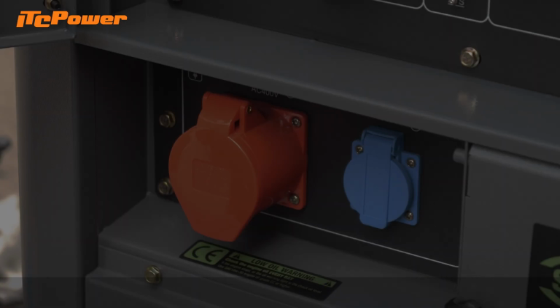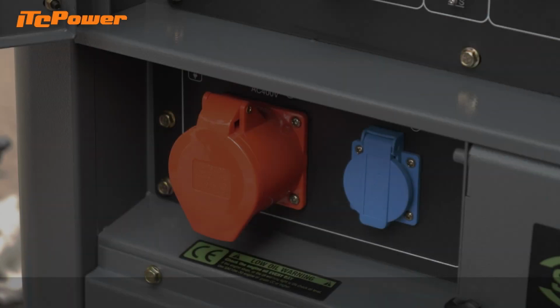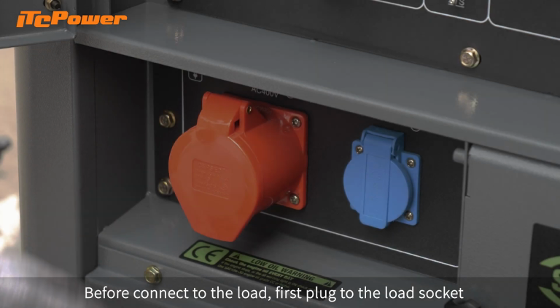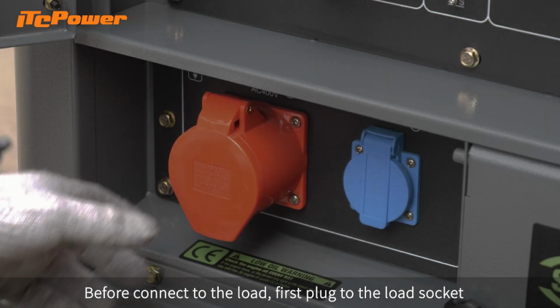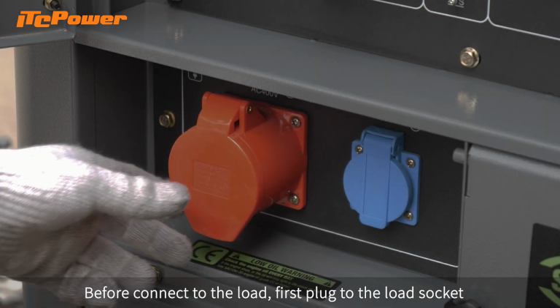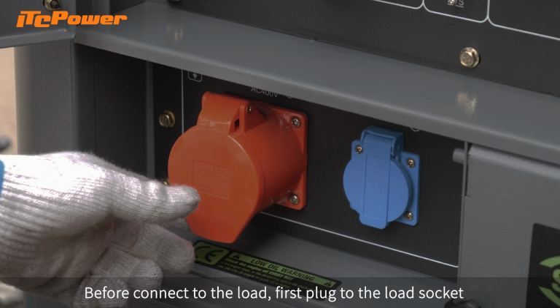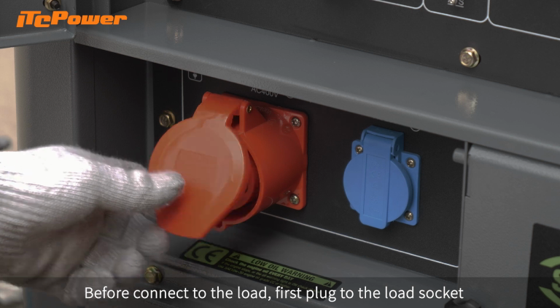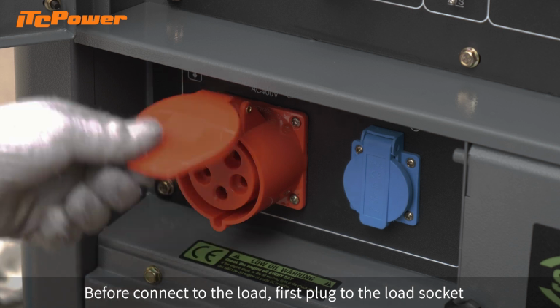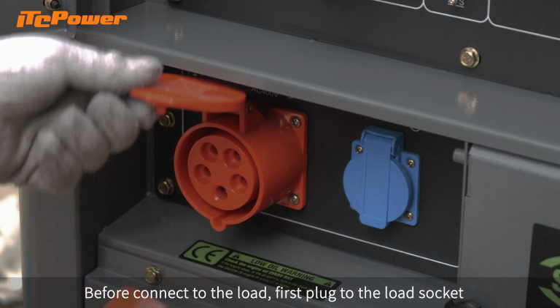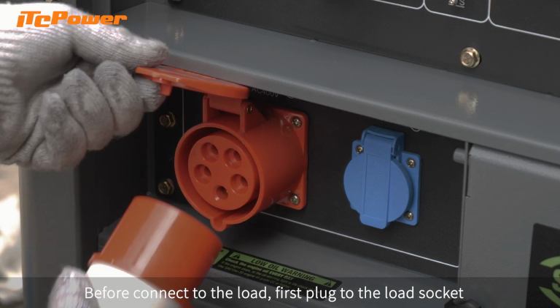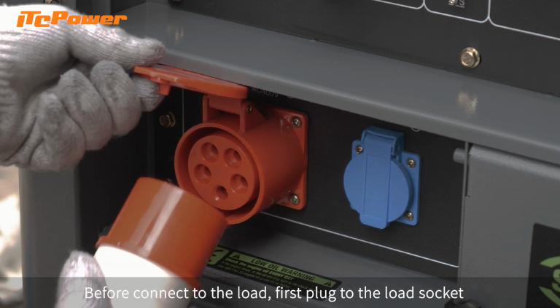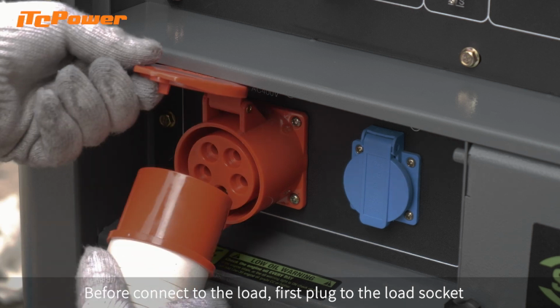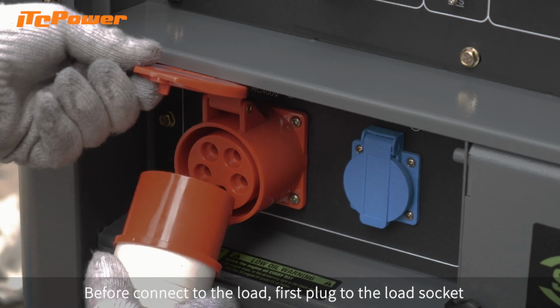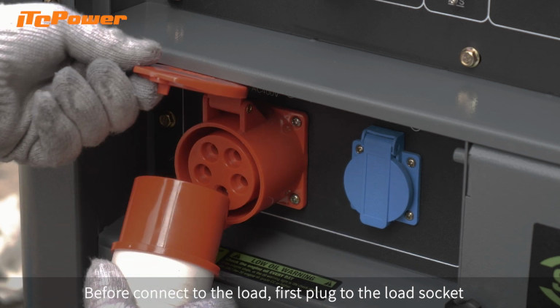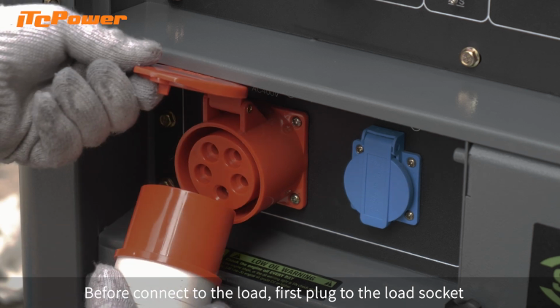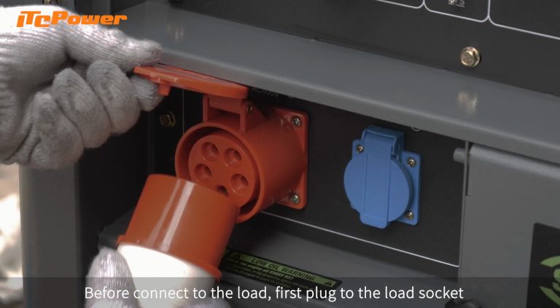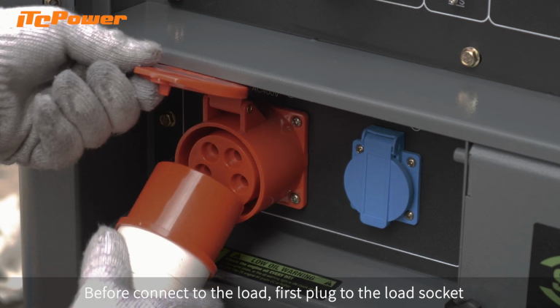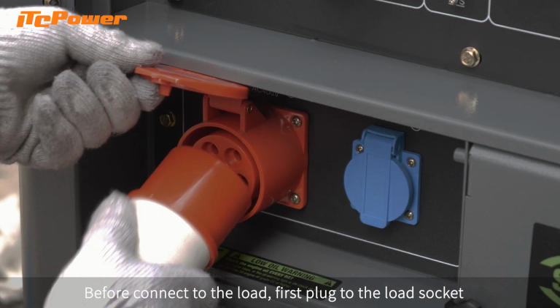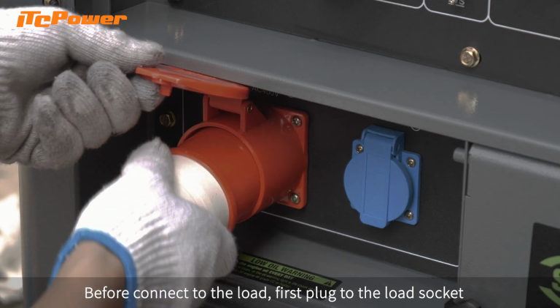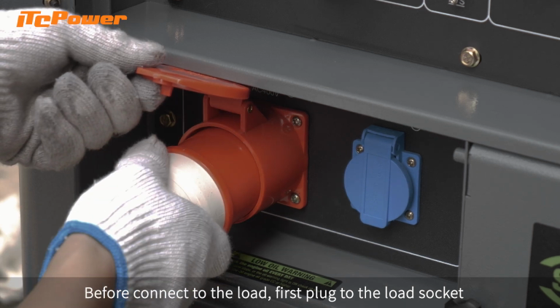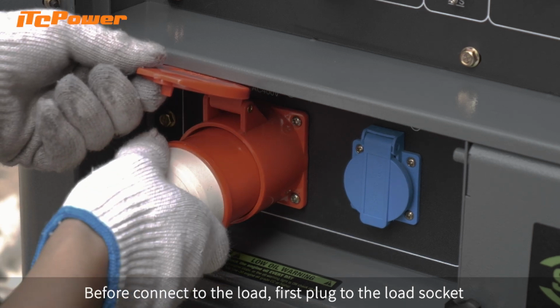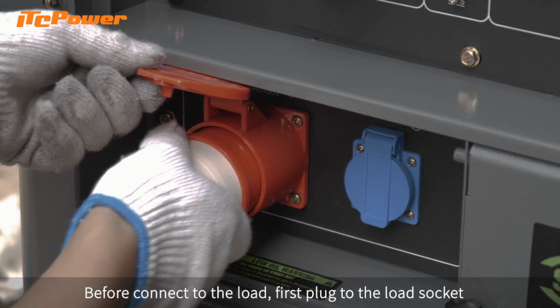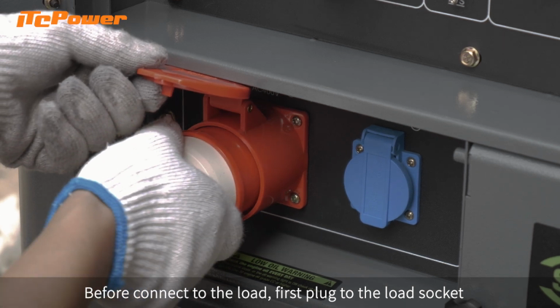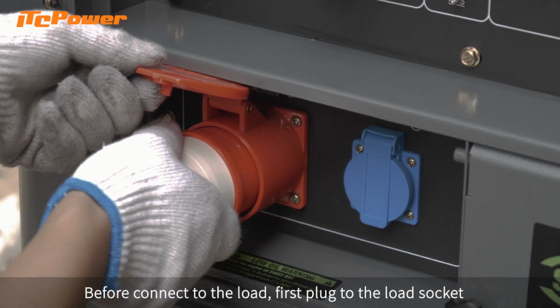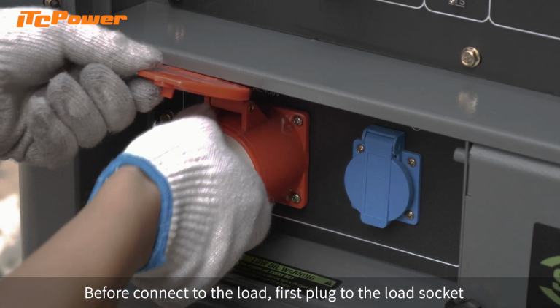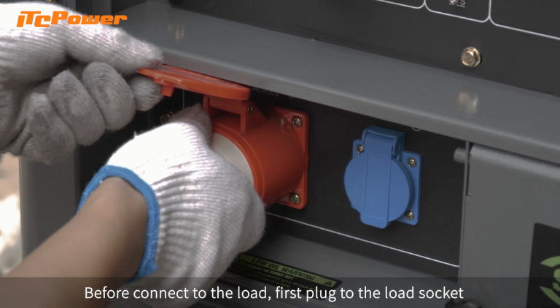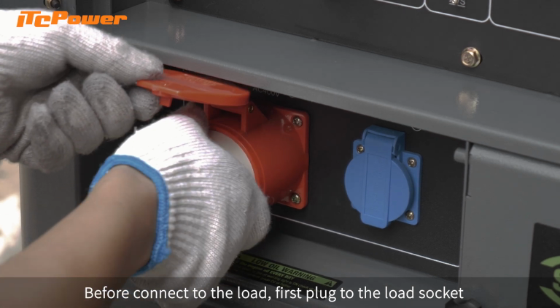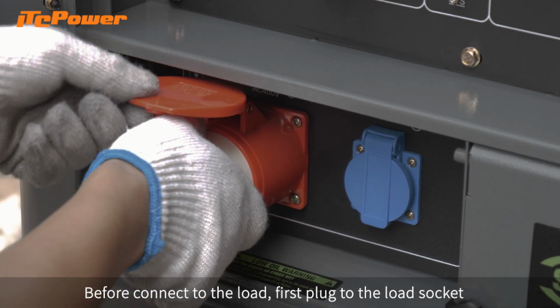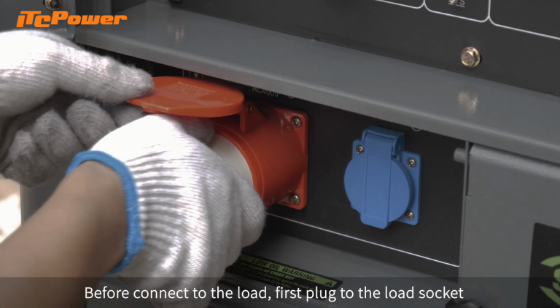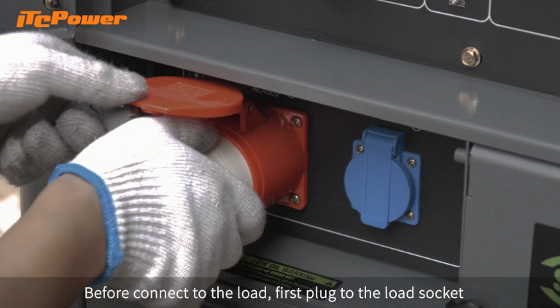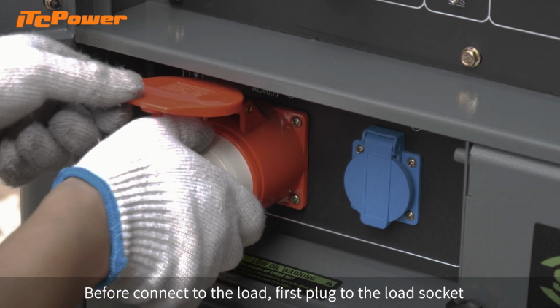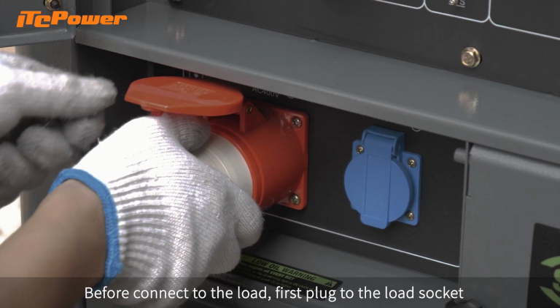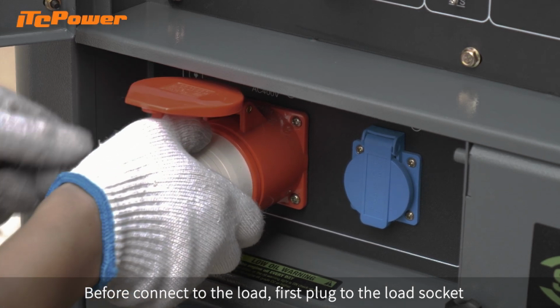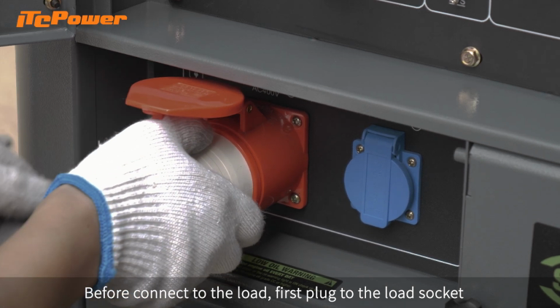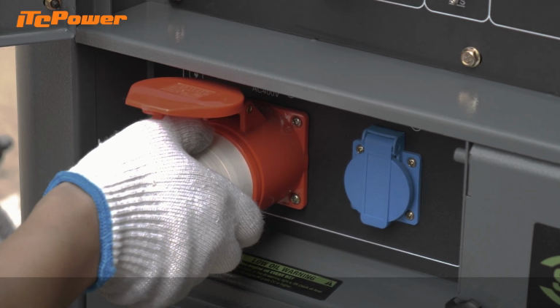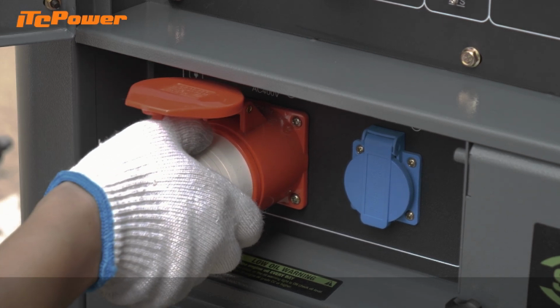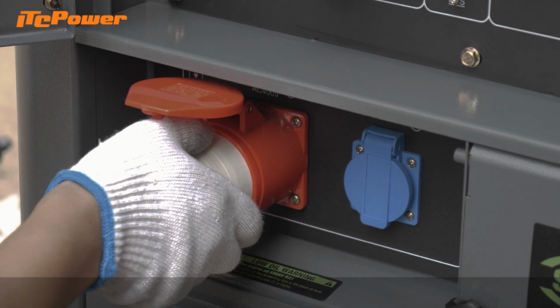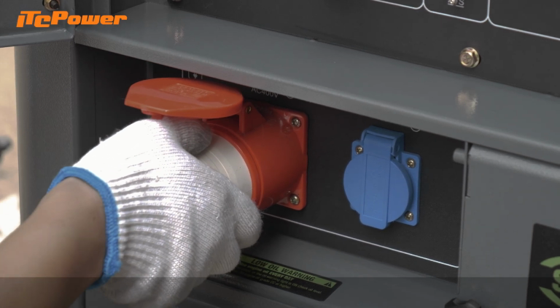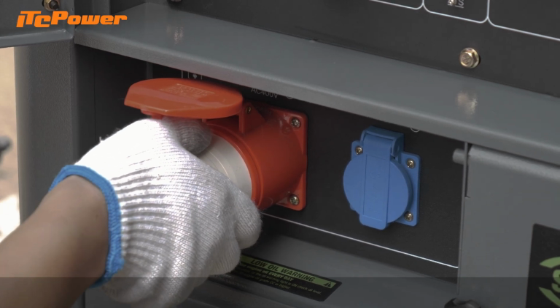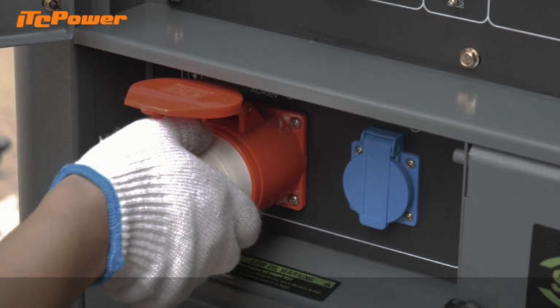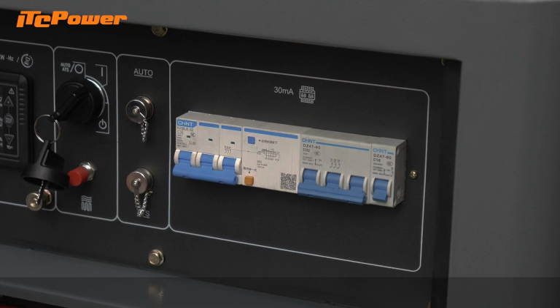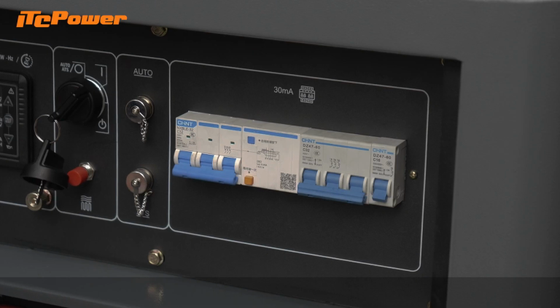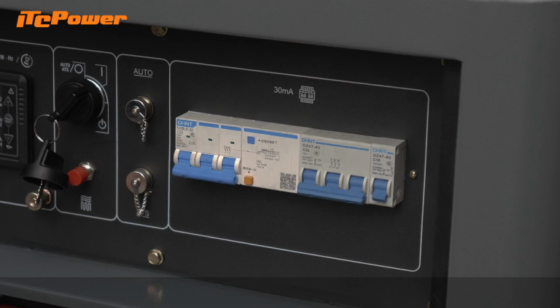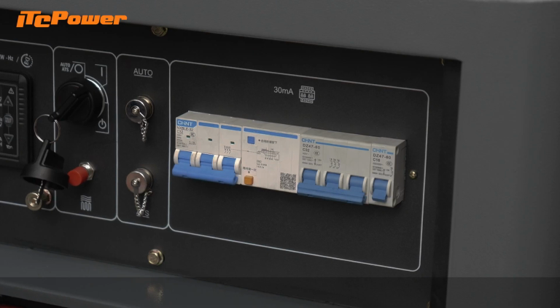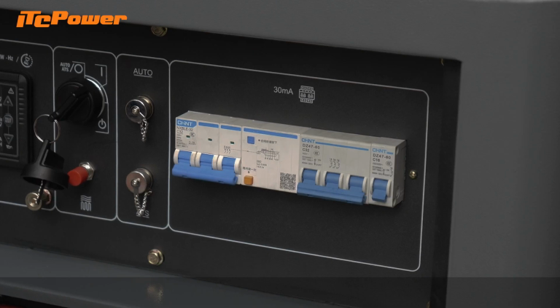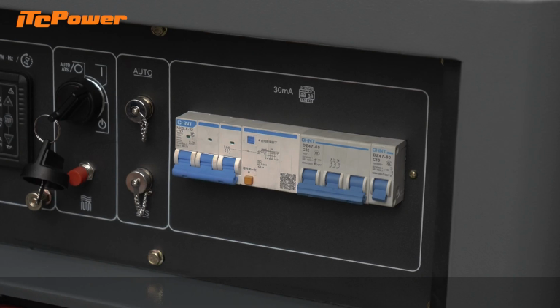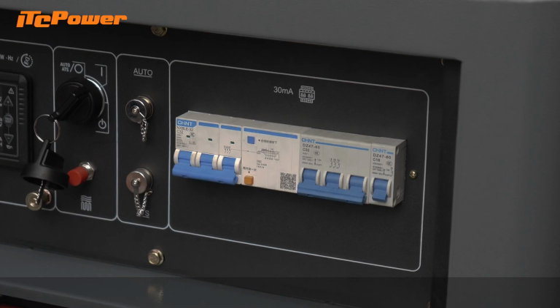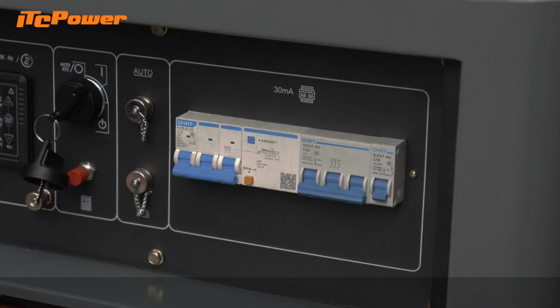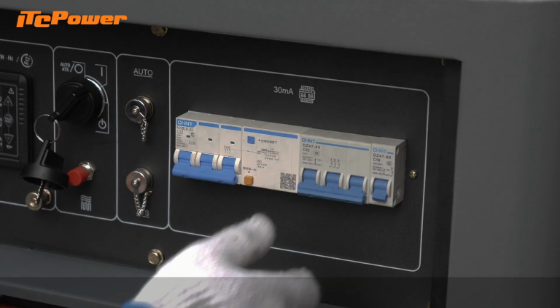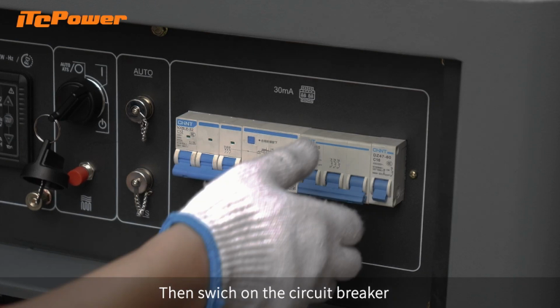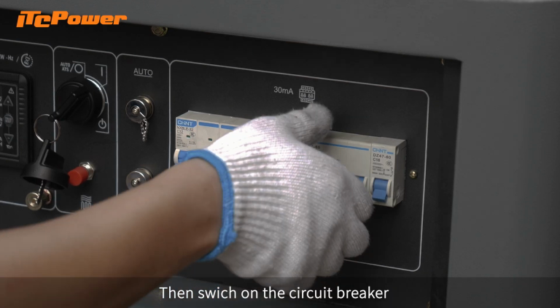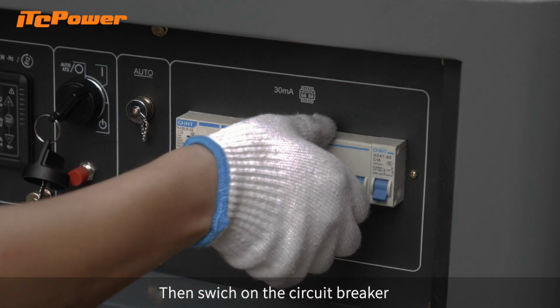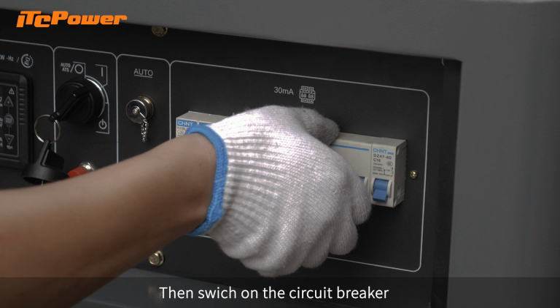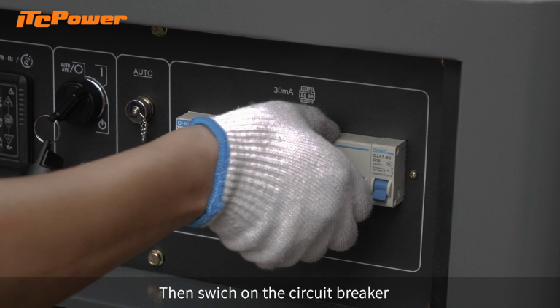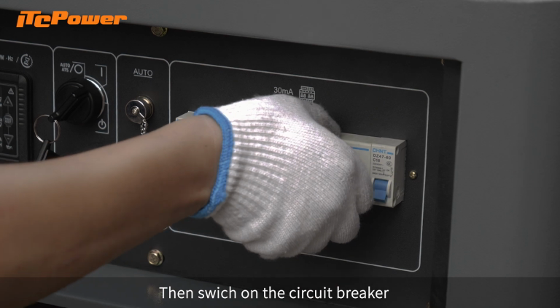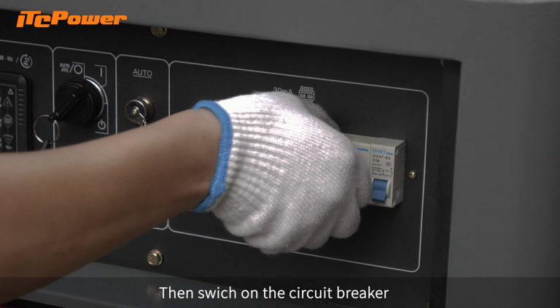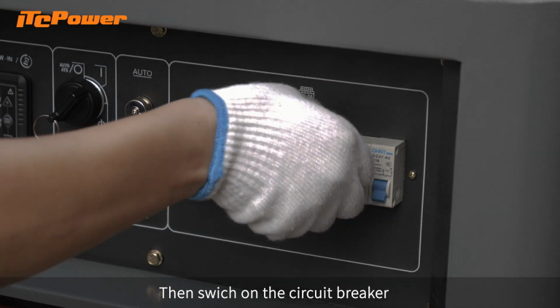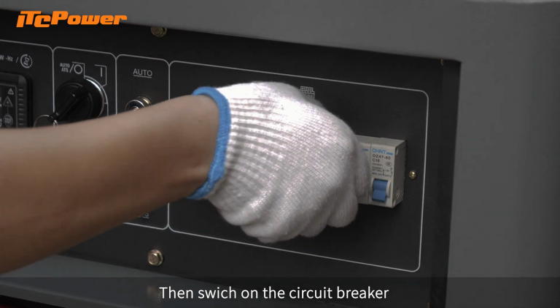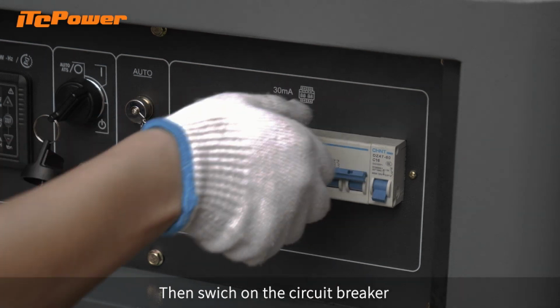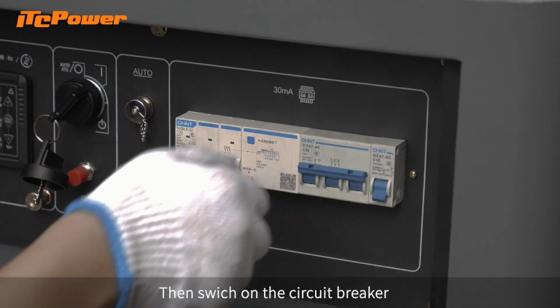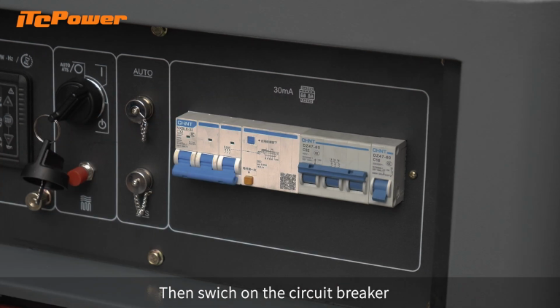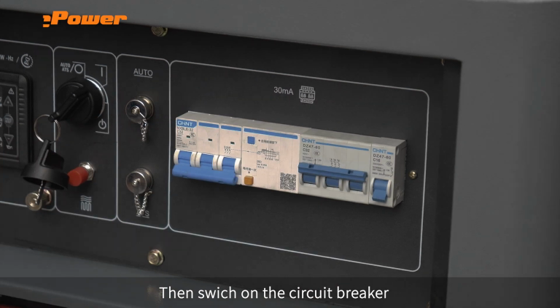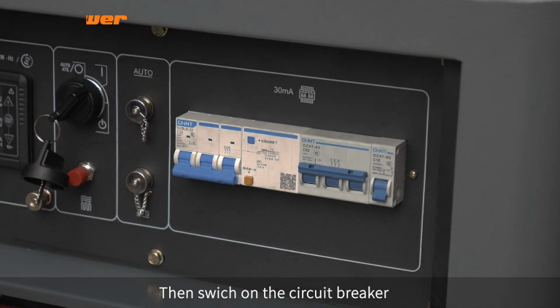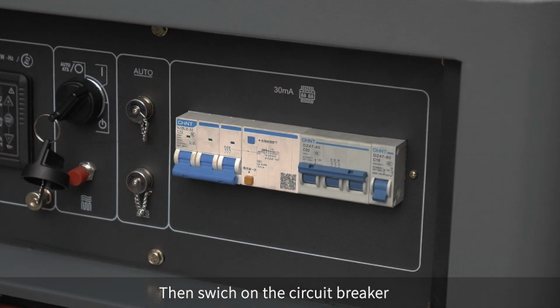Before connecting to the load, first plug into the load socket. Then switch on the circuit breaker.